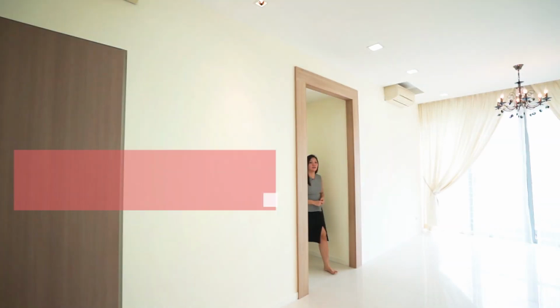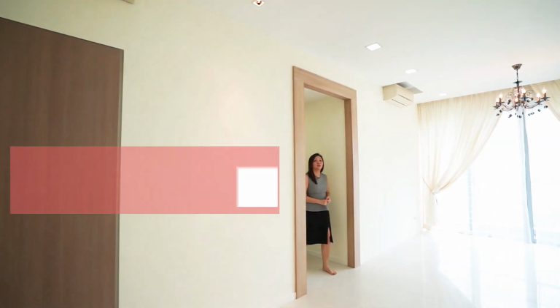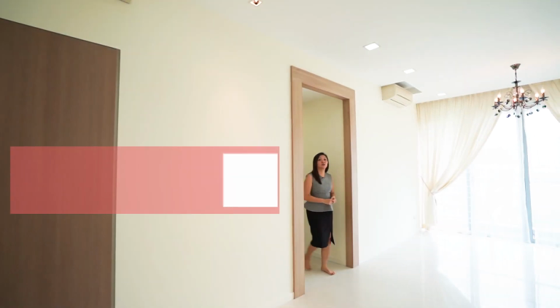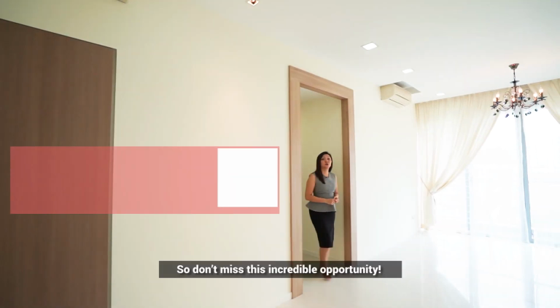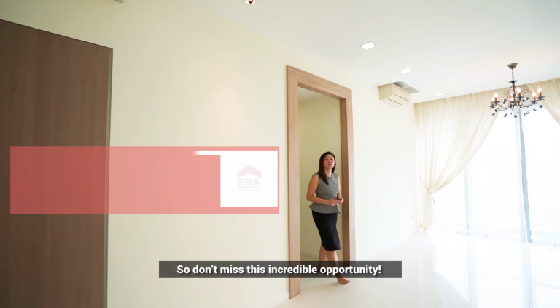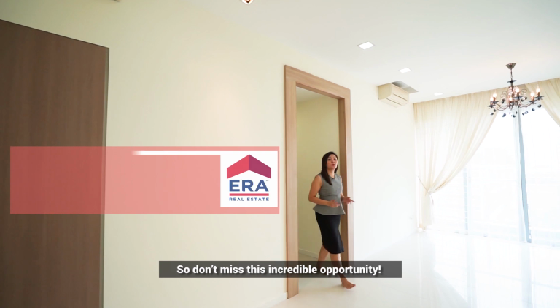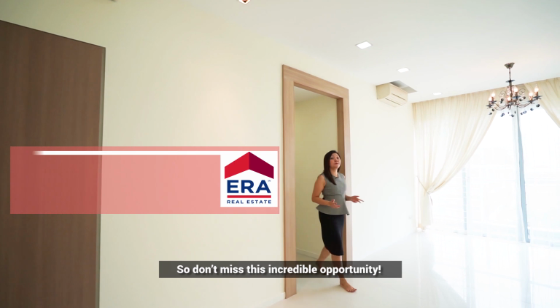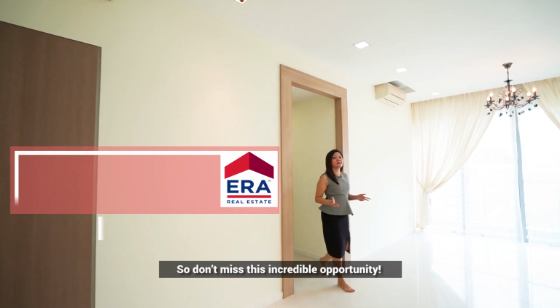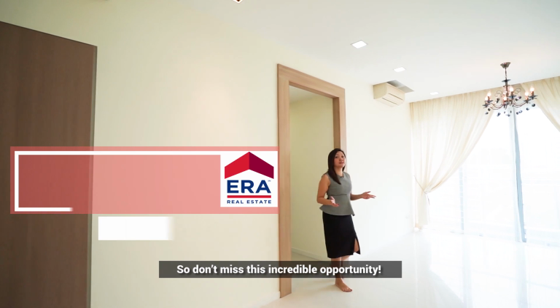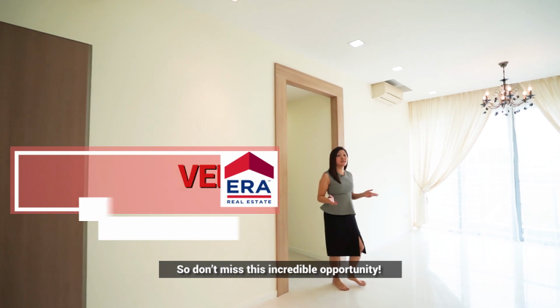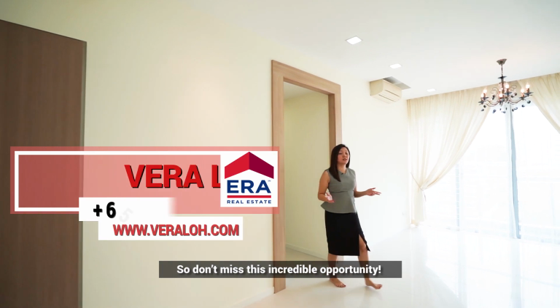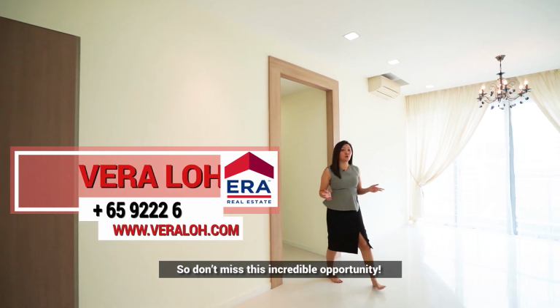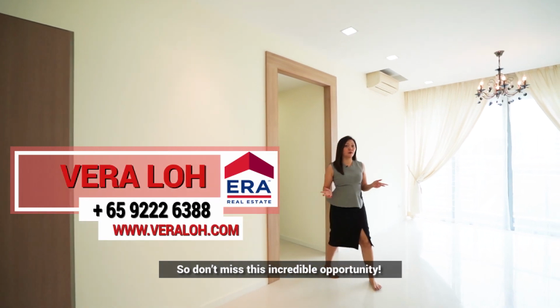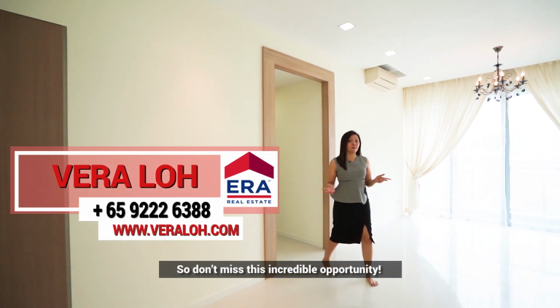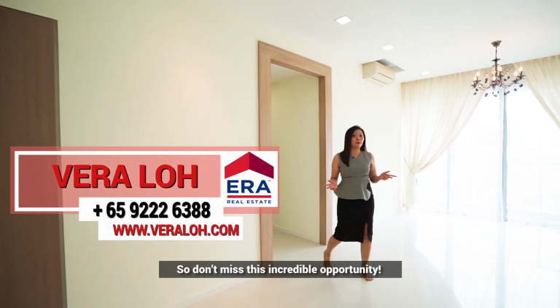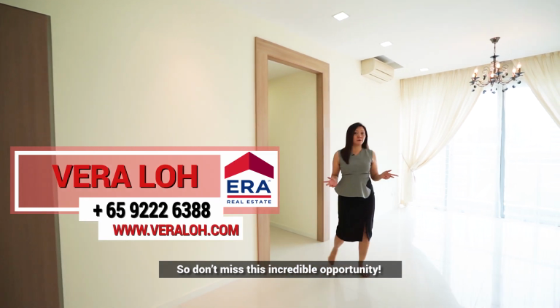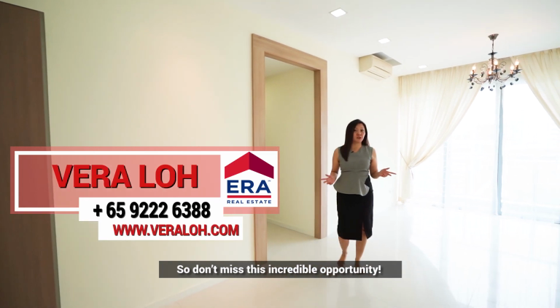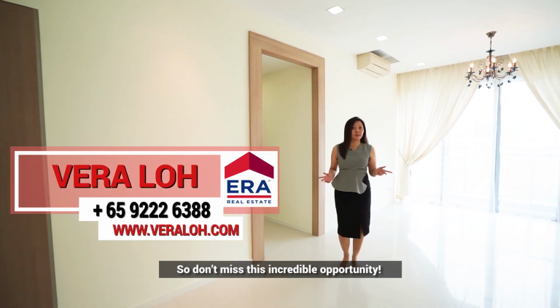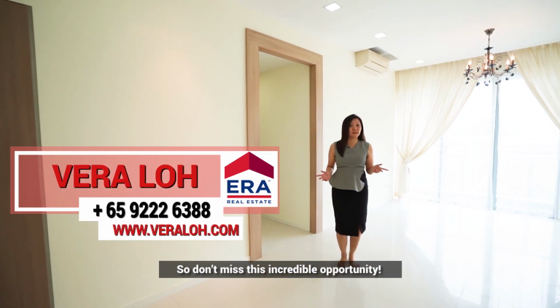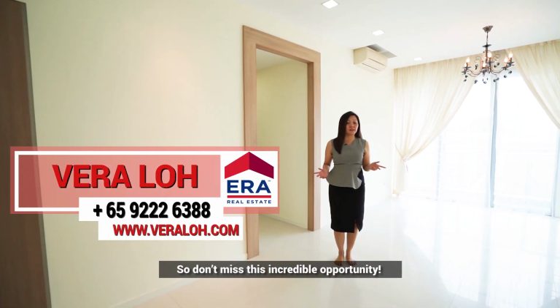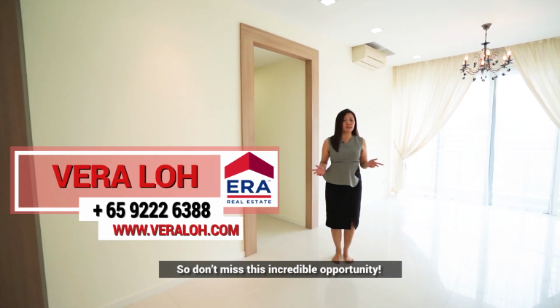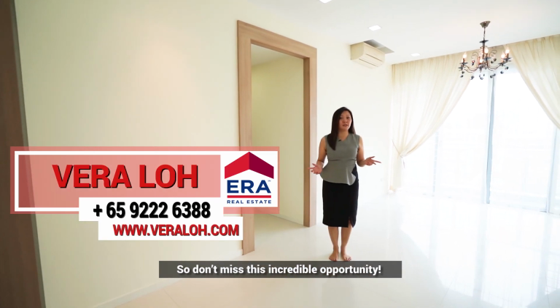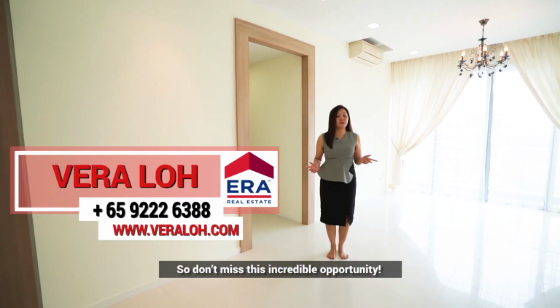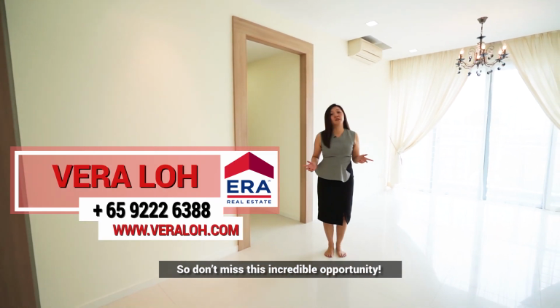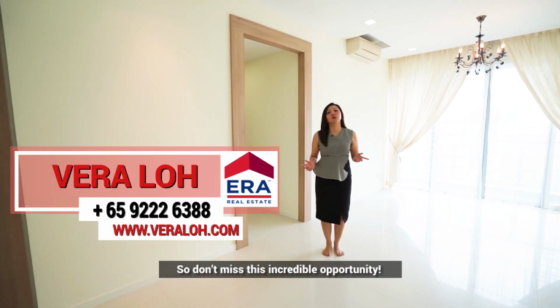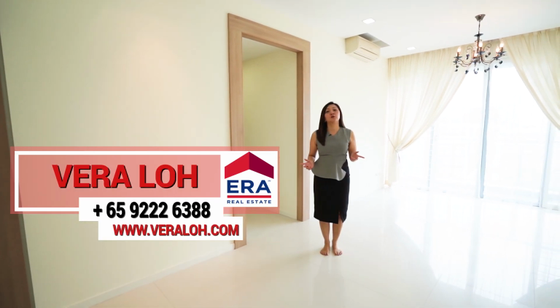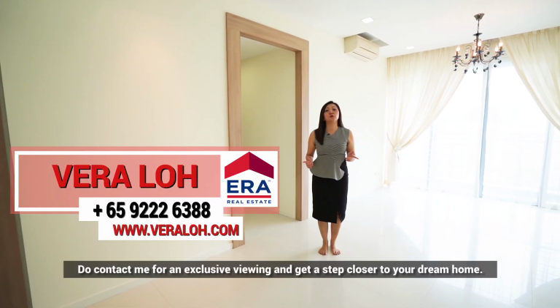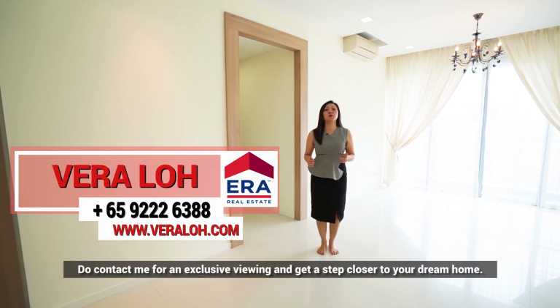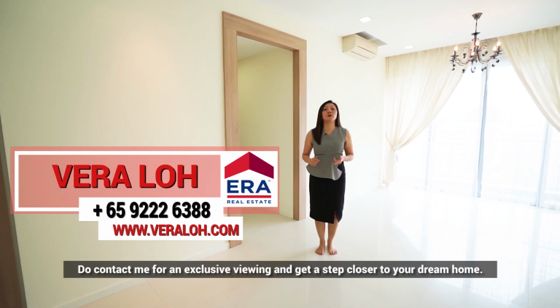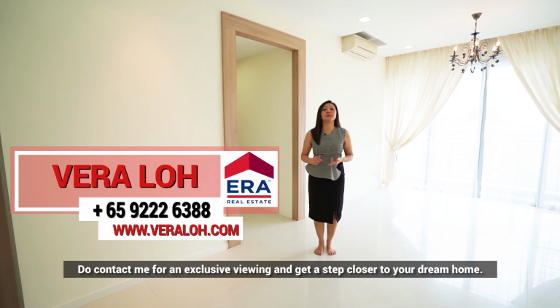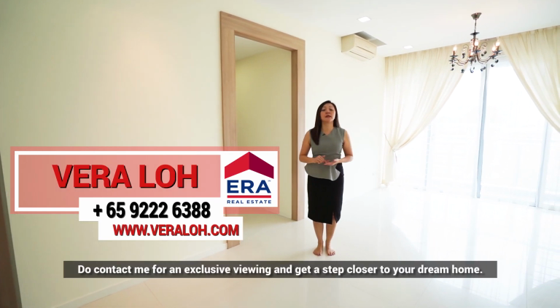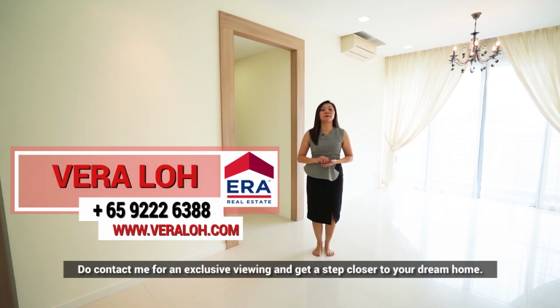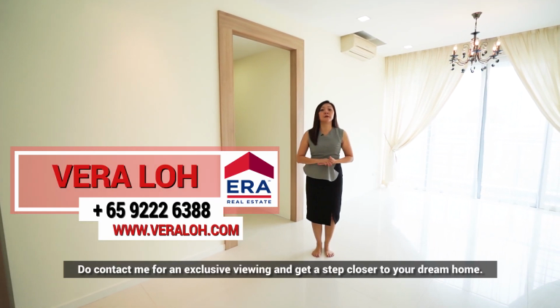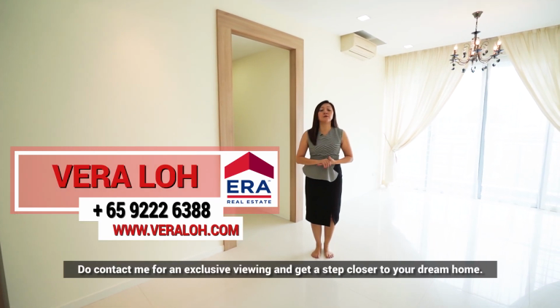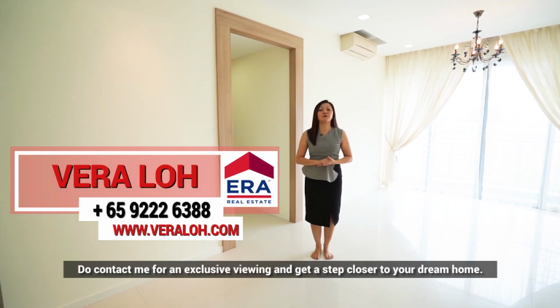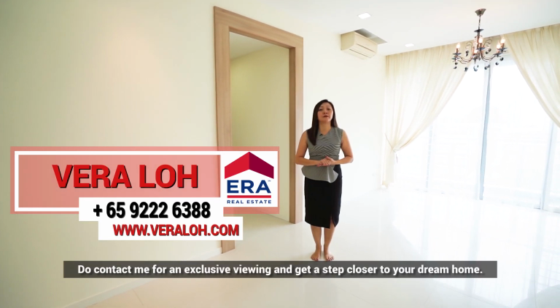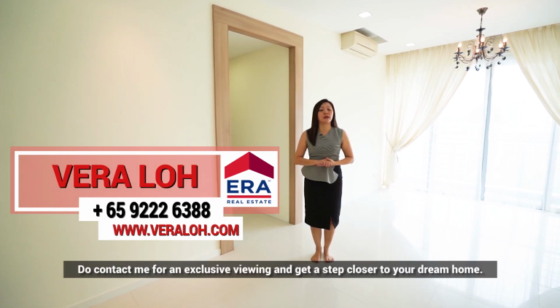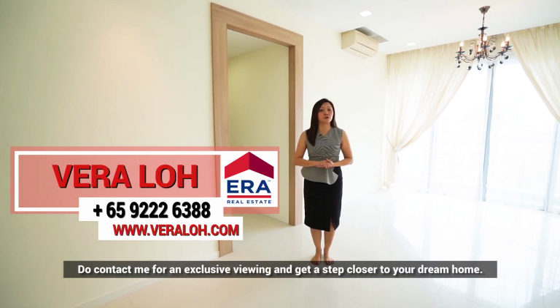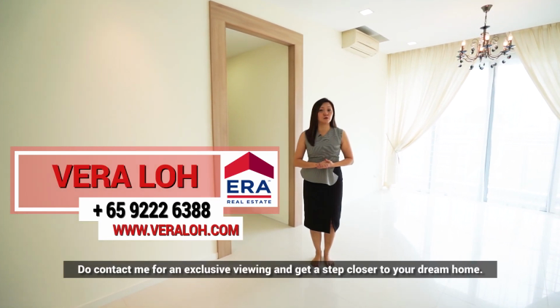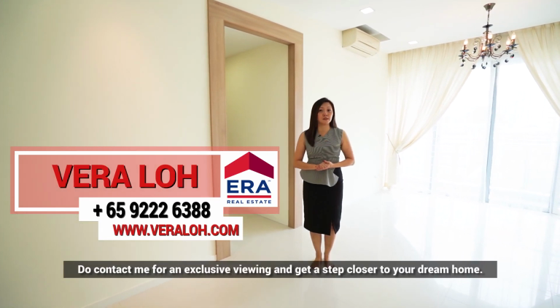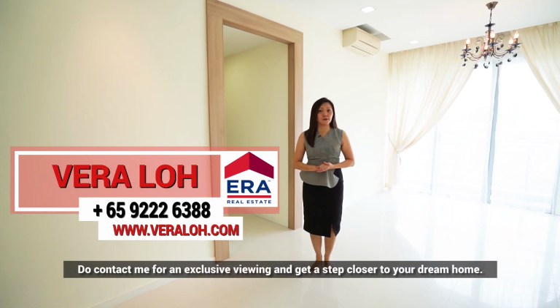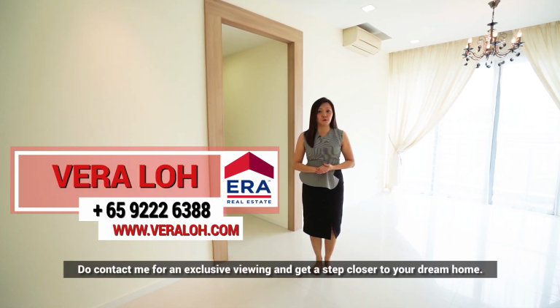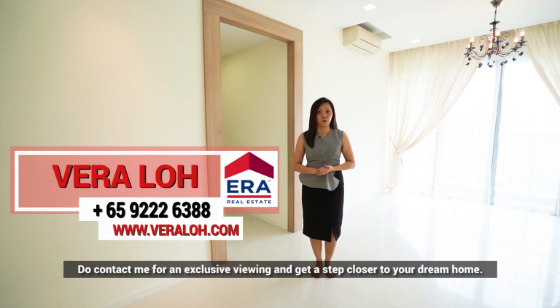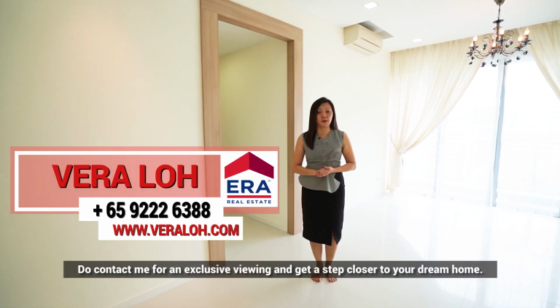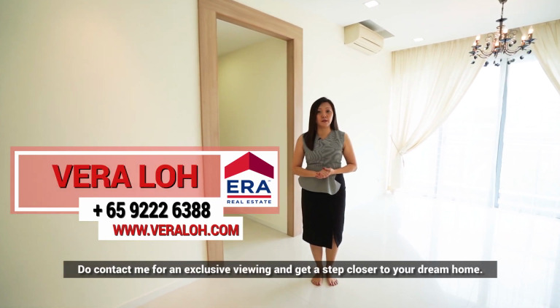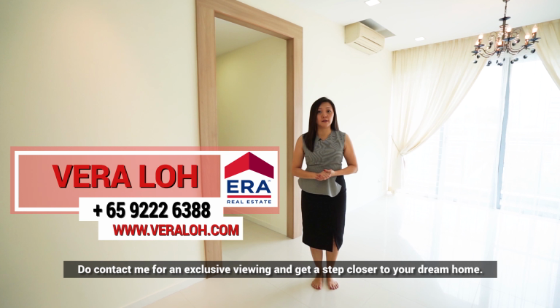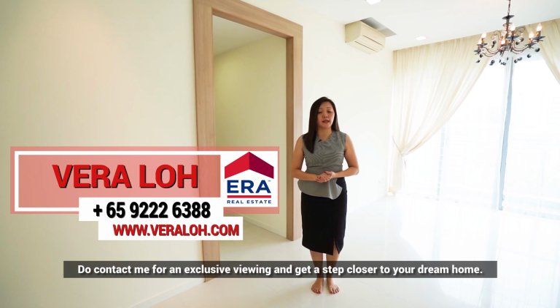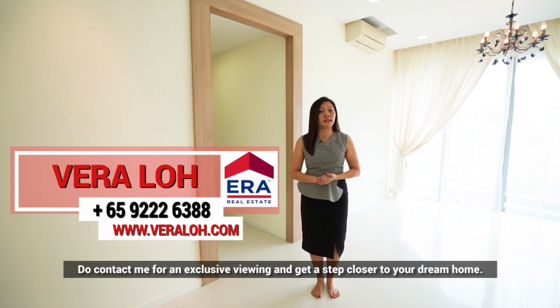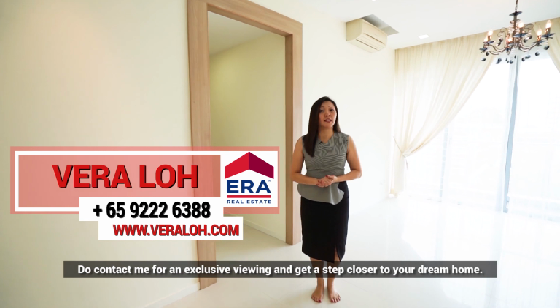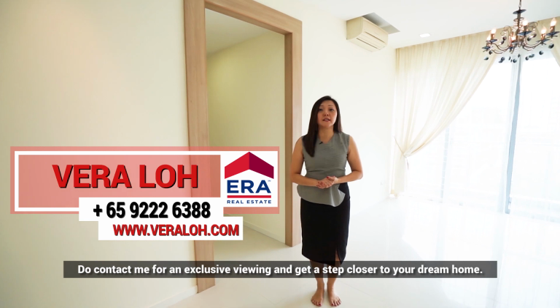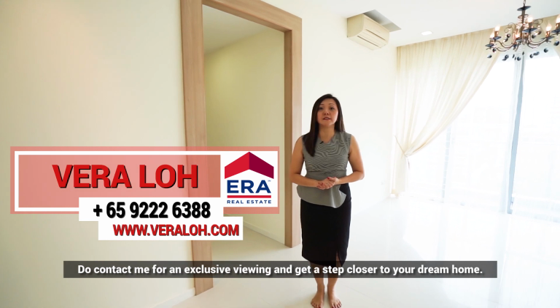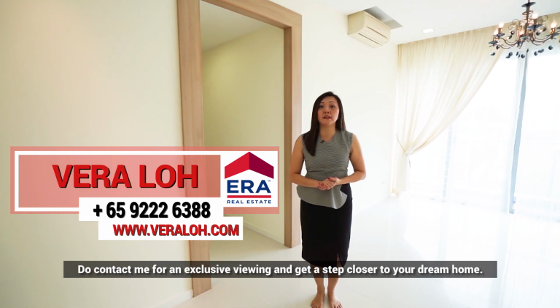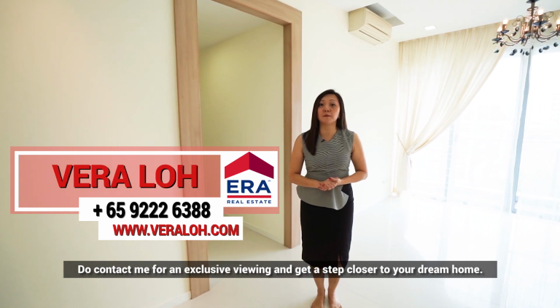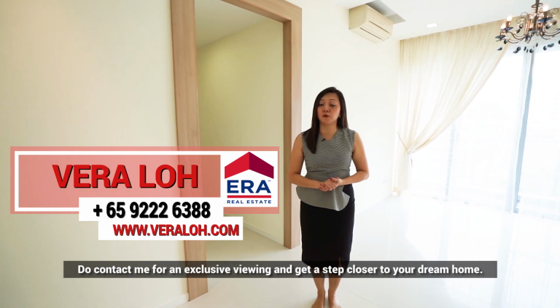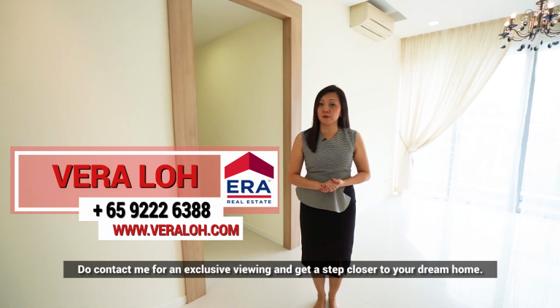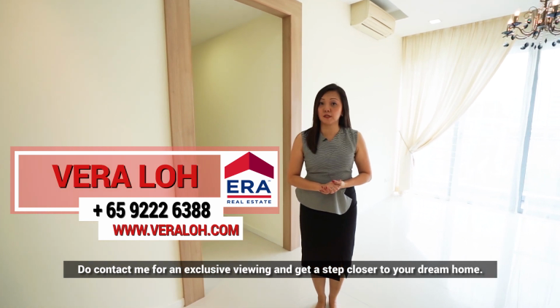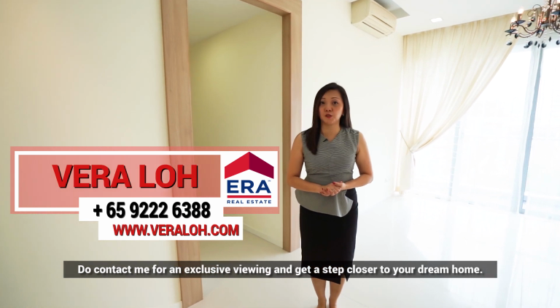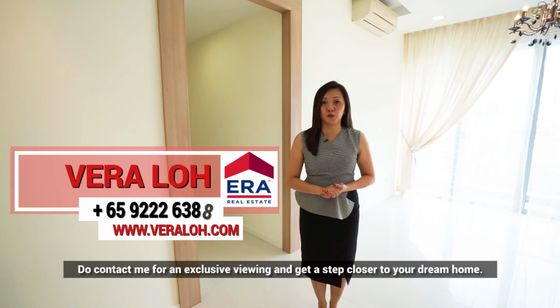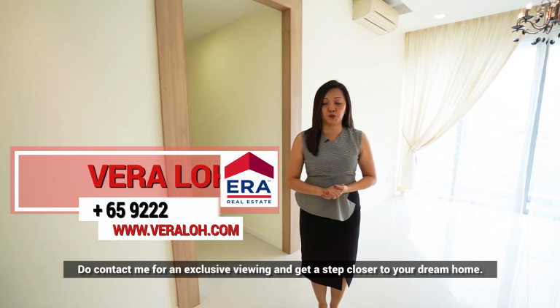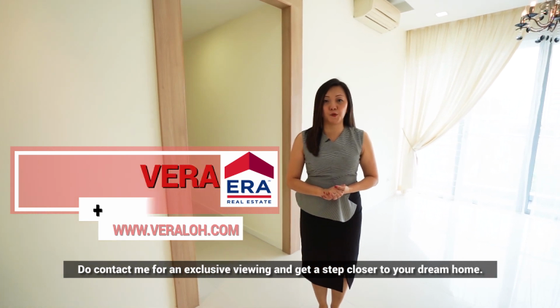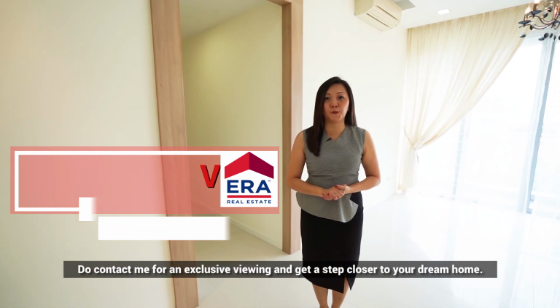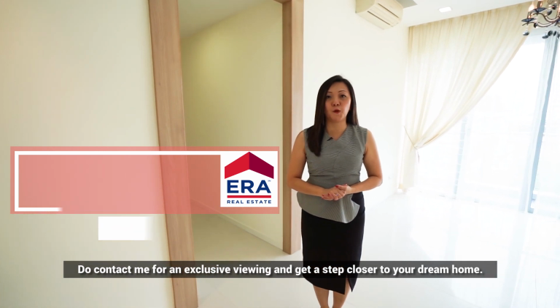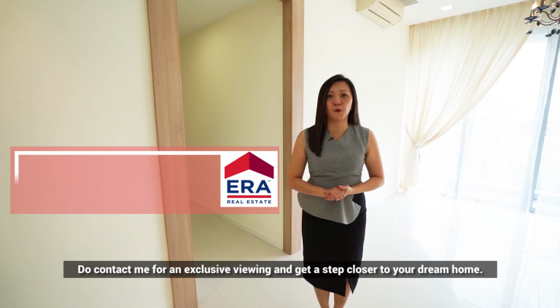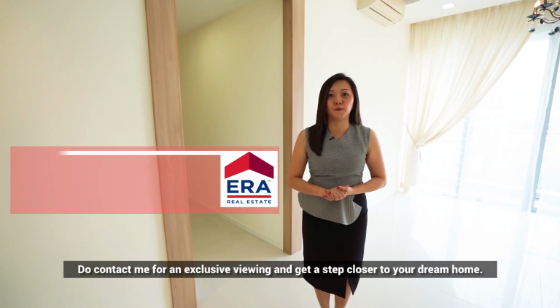So don't miss this incredible opportunity. Do contact me for an exclusive viewing and get a step closer to your dream home.